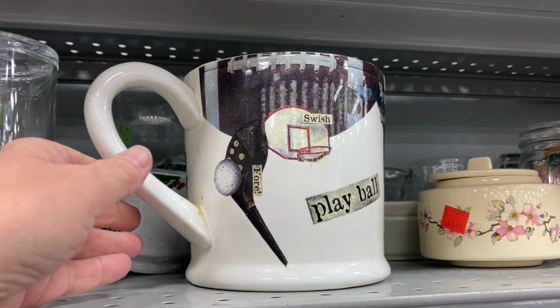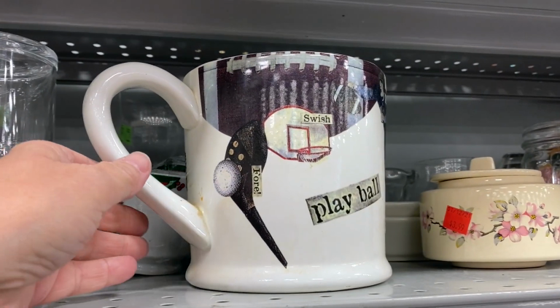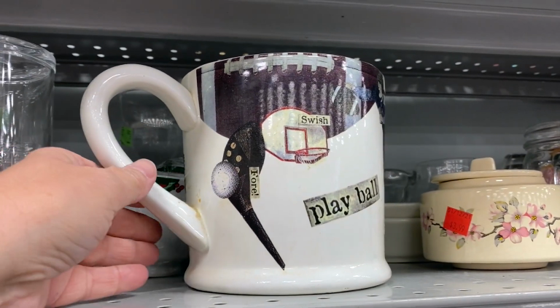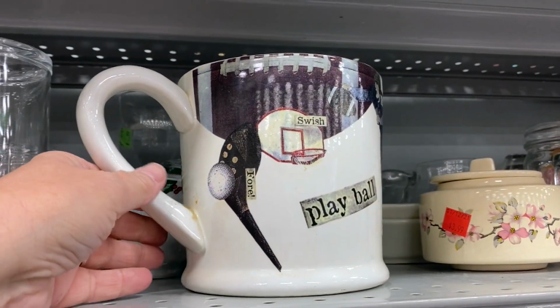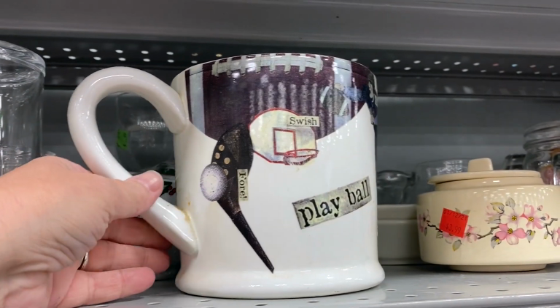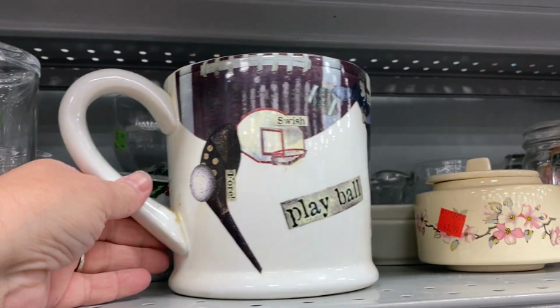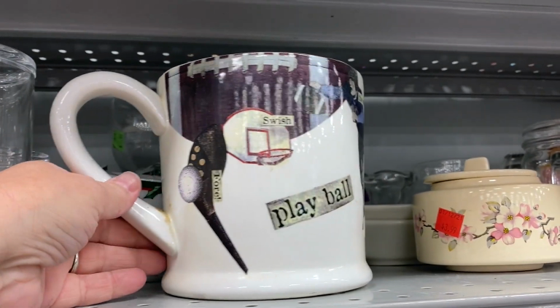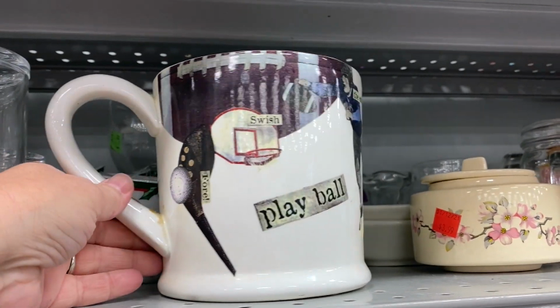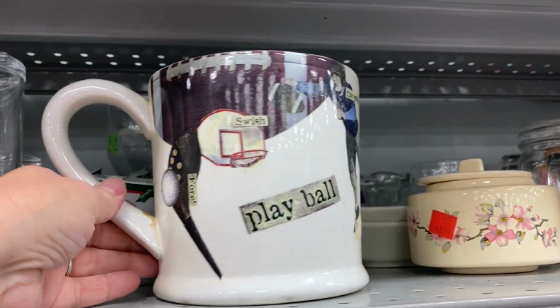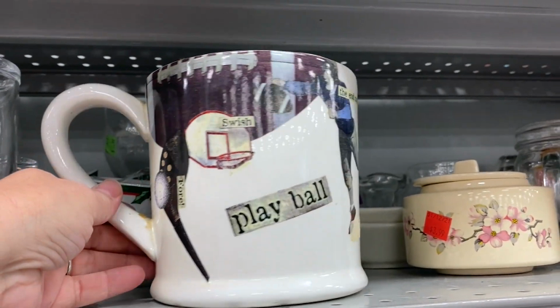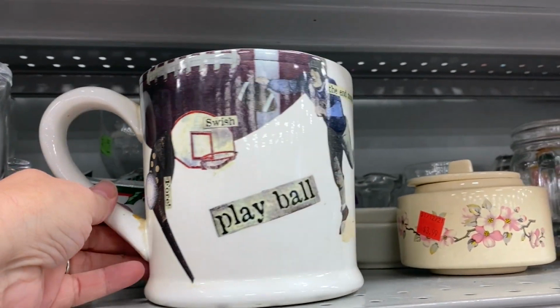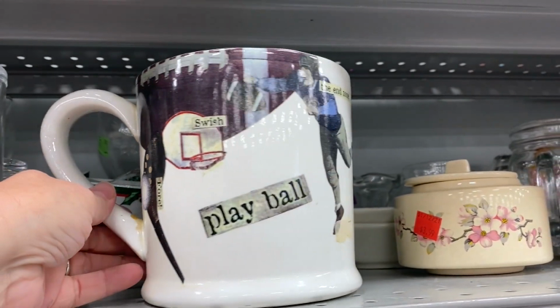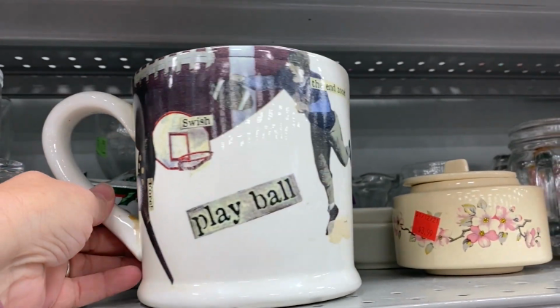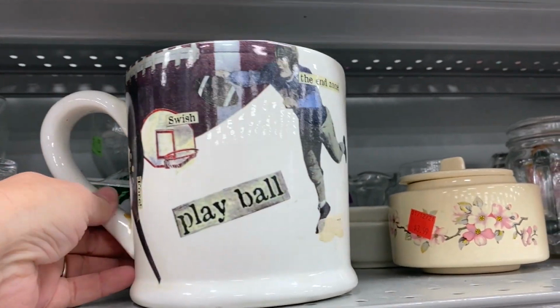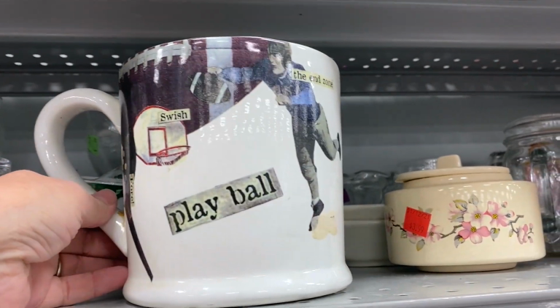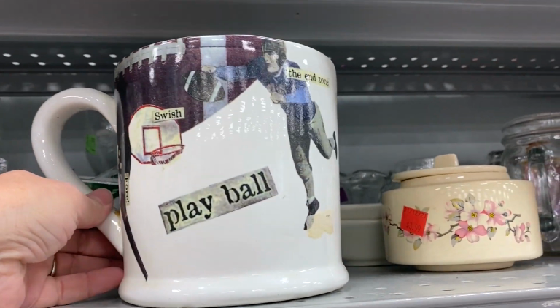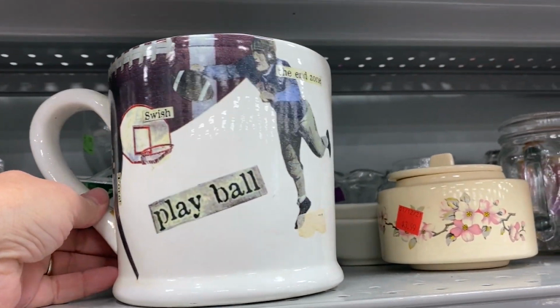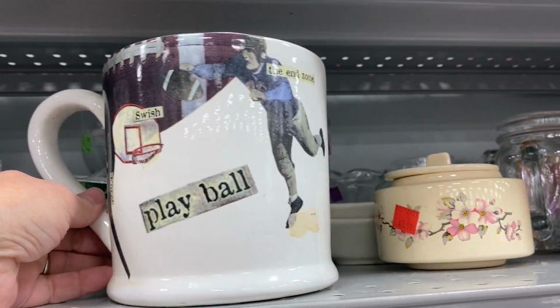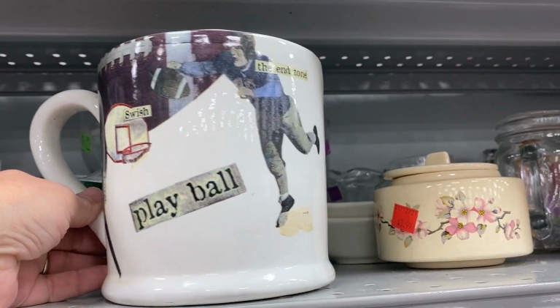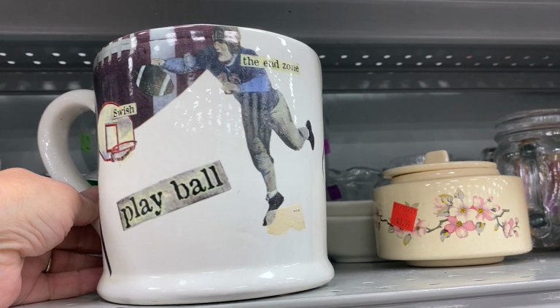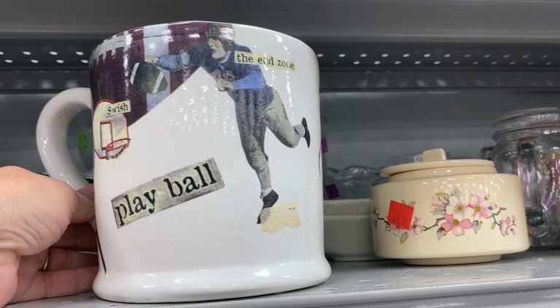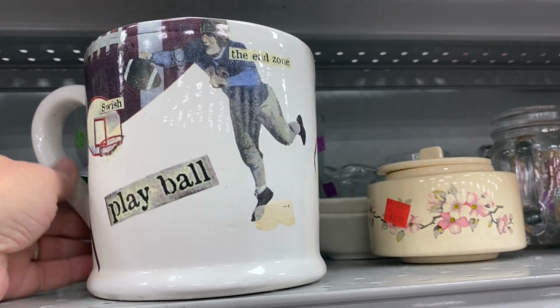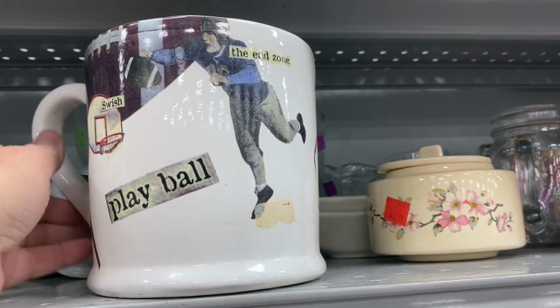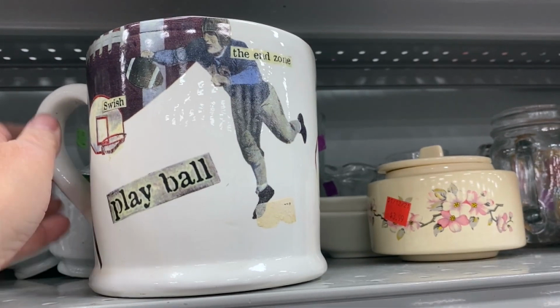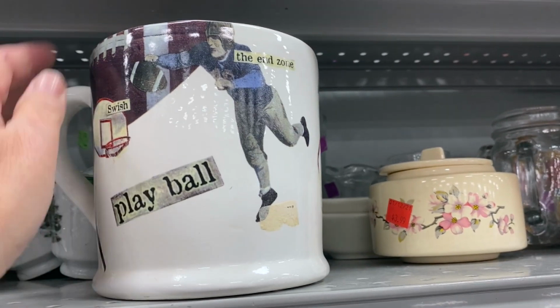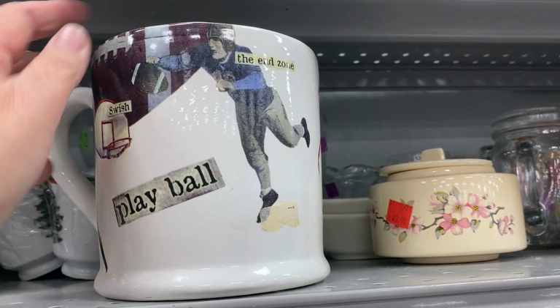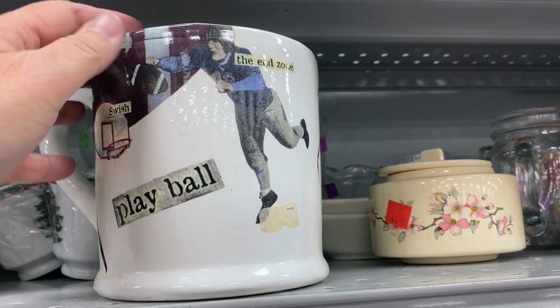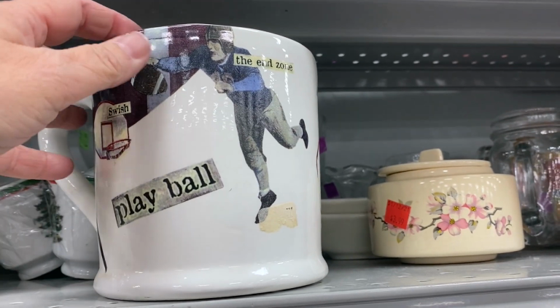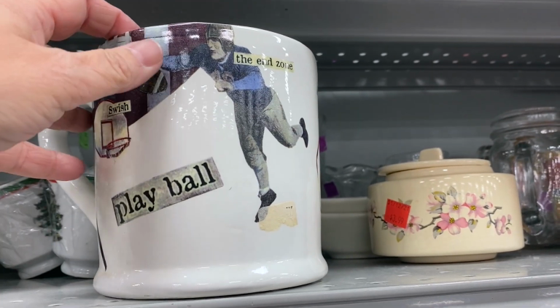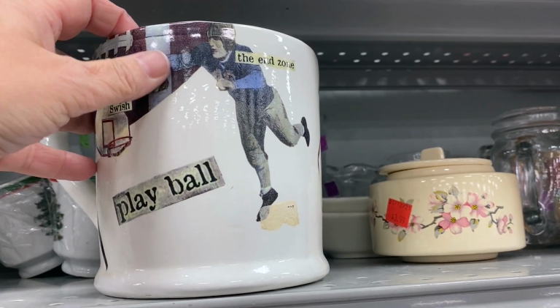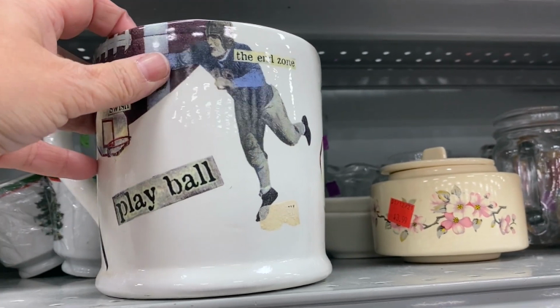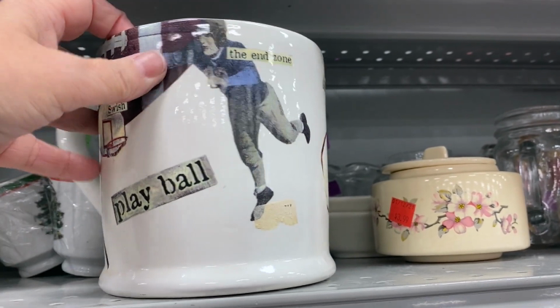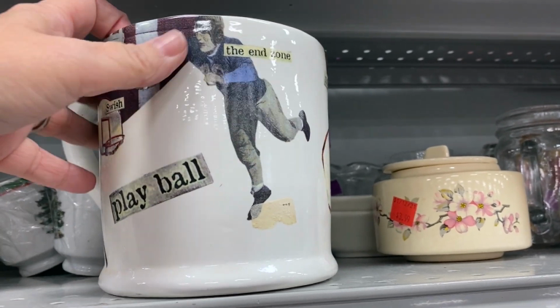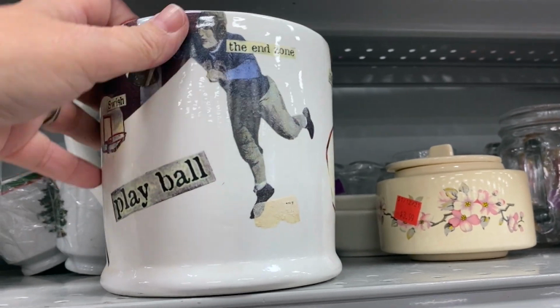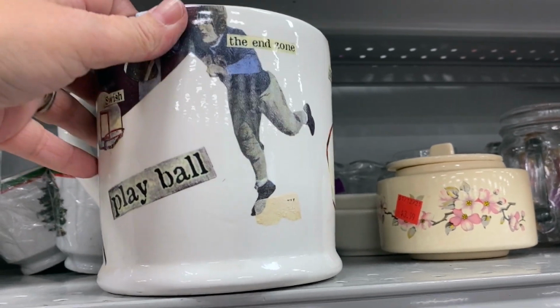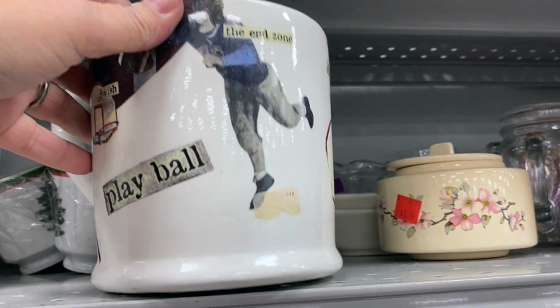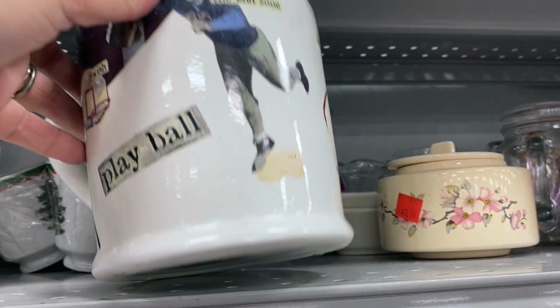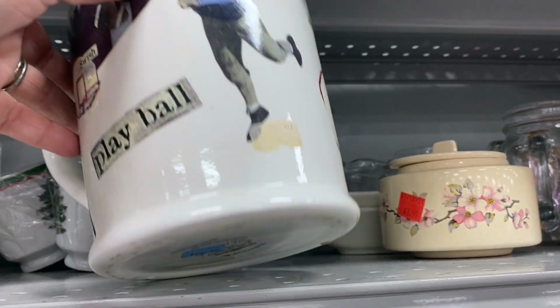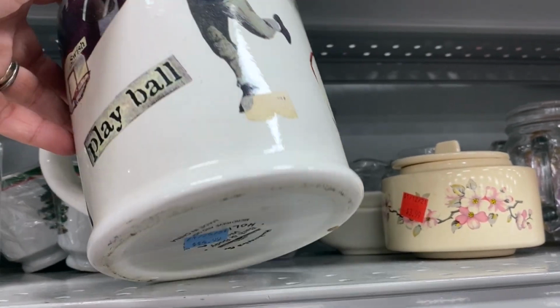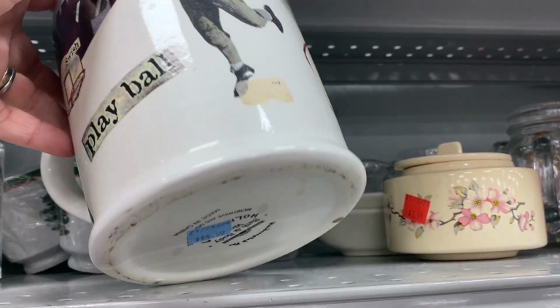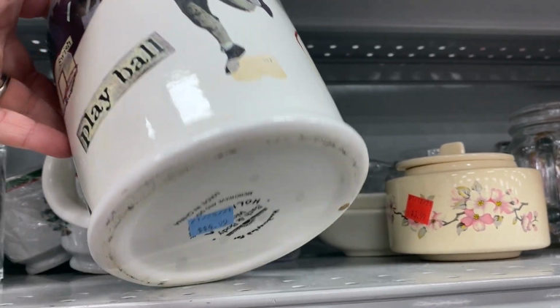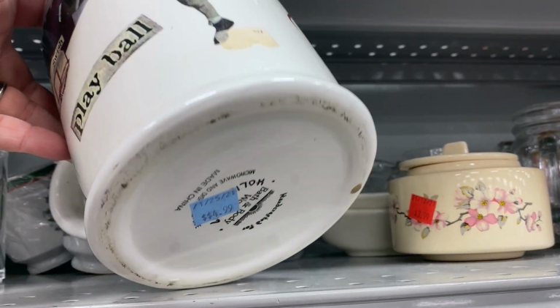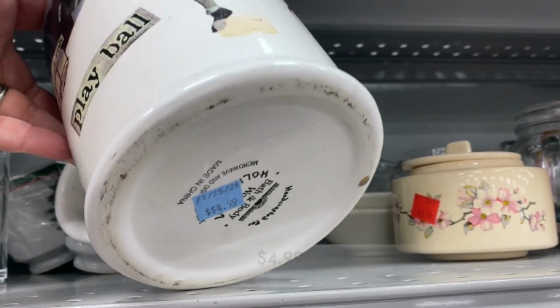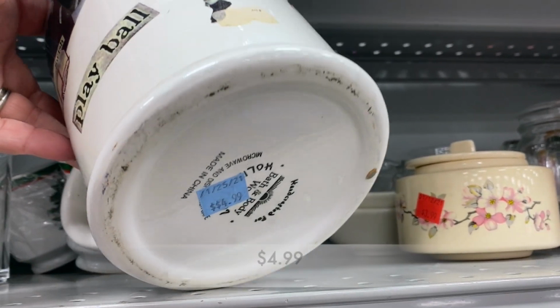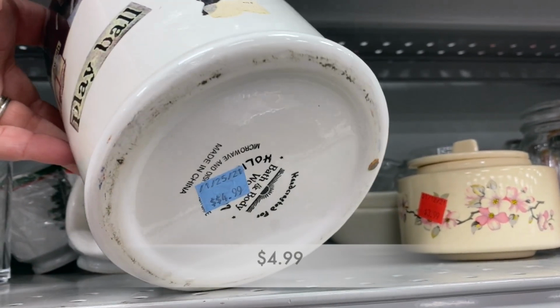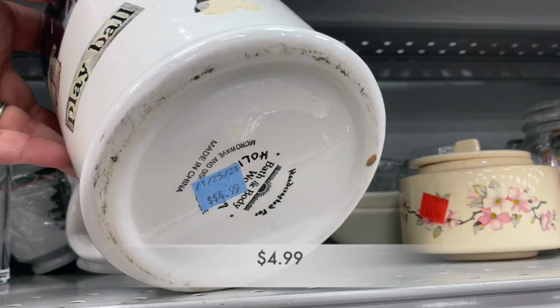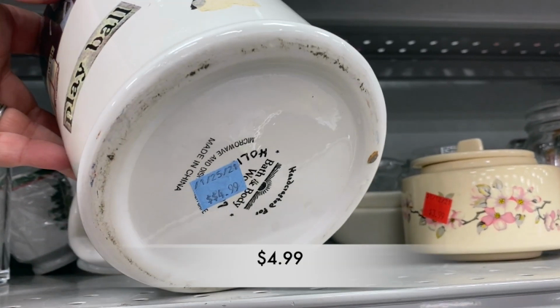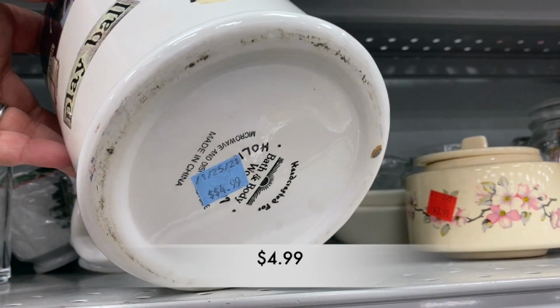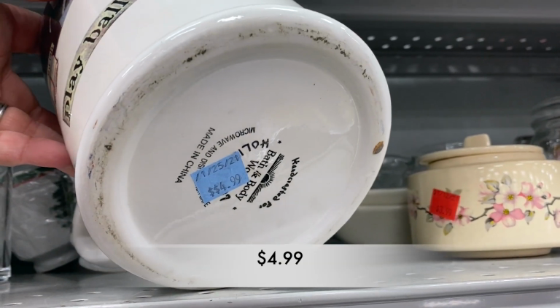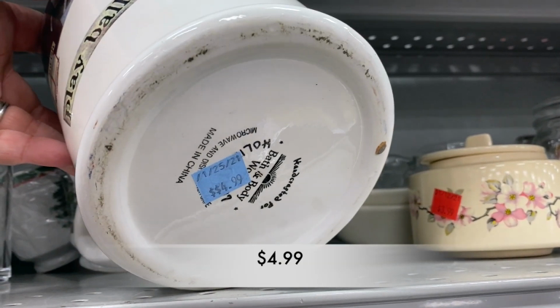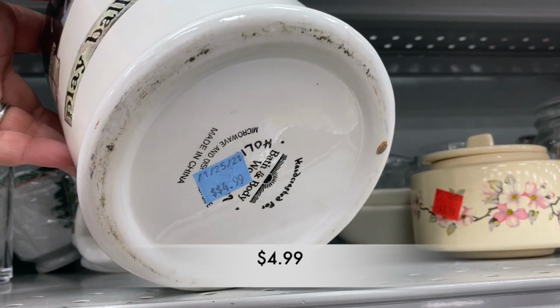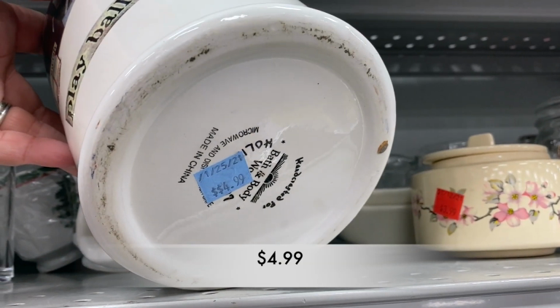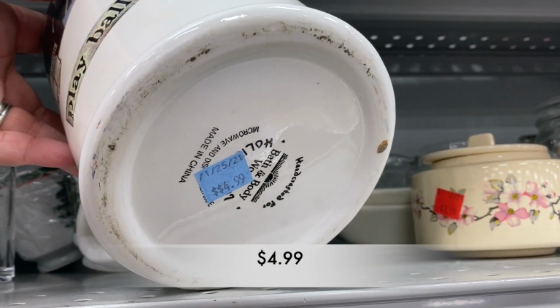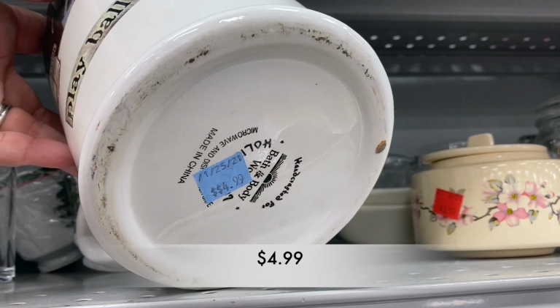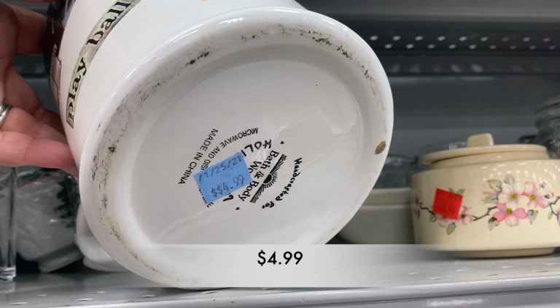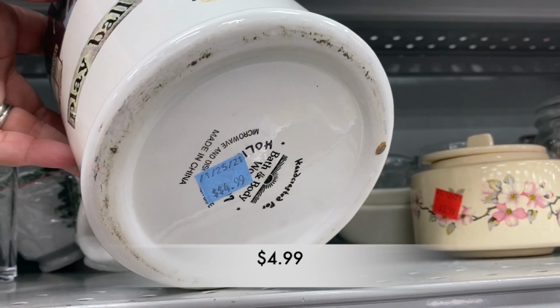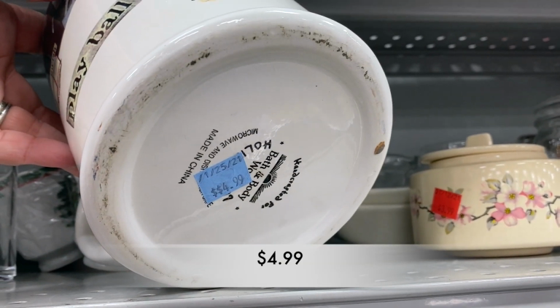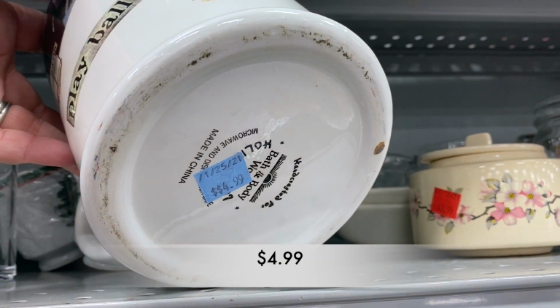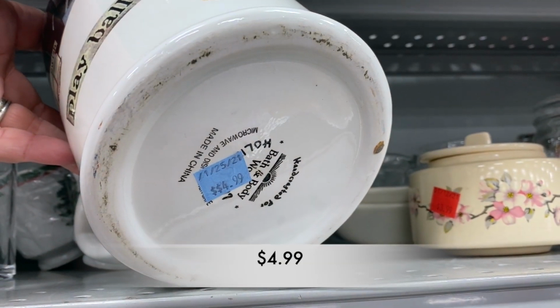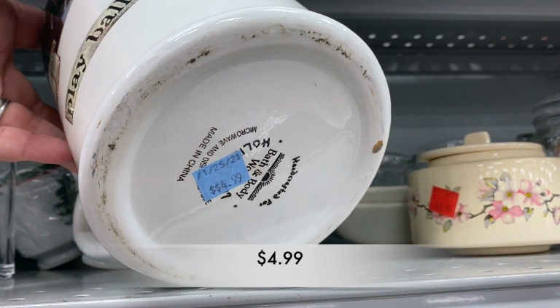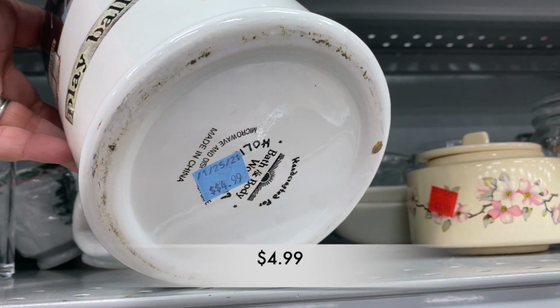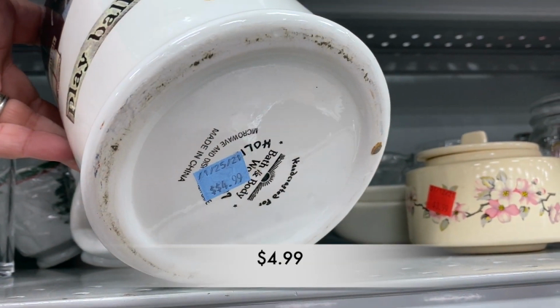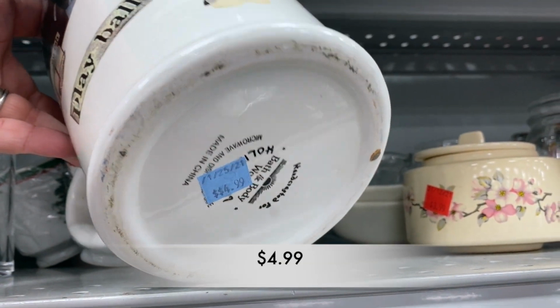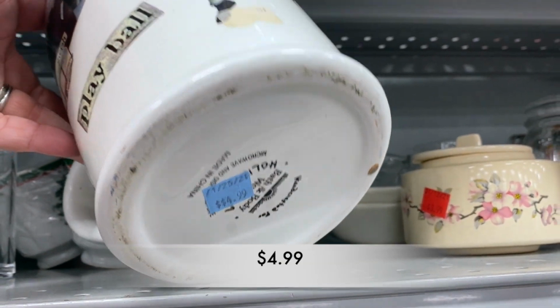Let's take a look at this mug. It was huge — it was a Playball mug by Bath and Body Works.